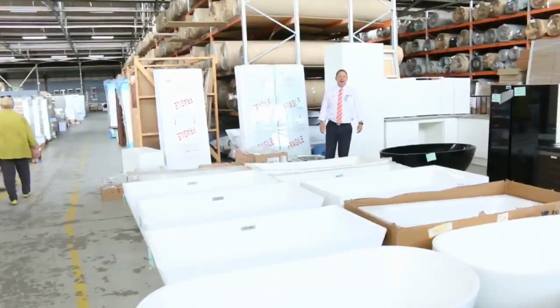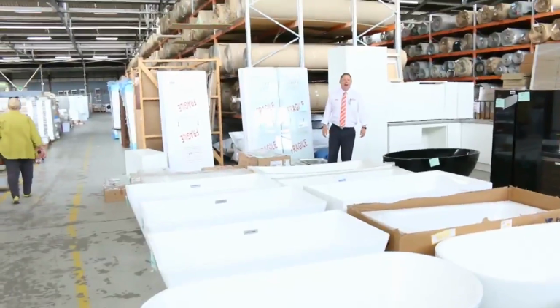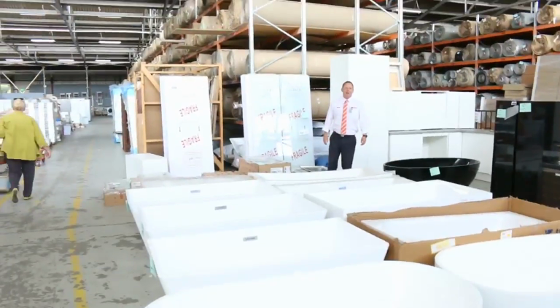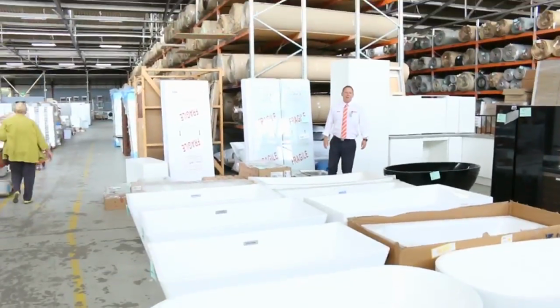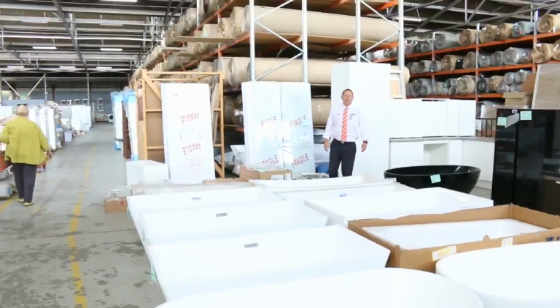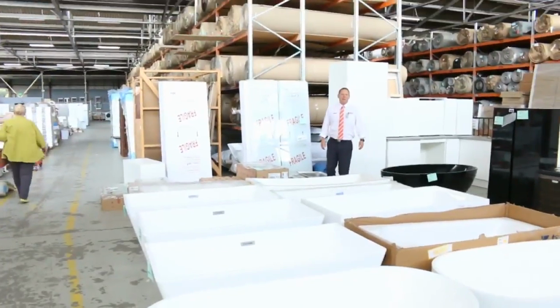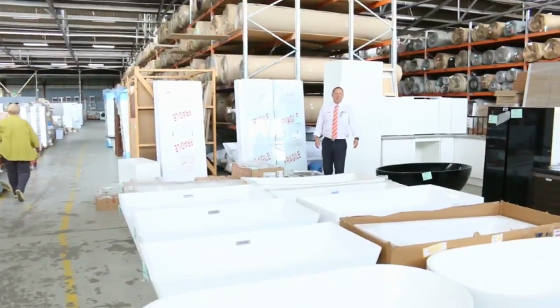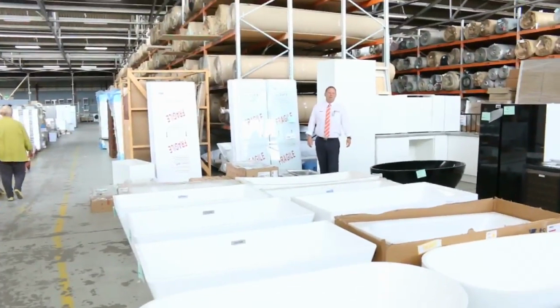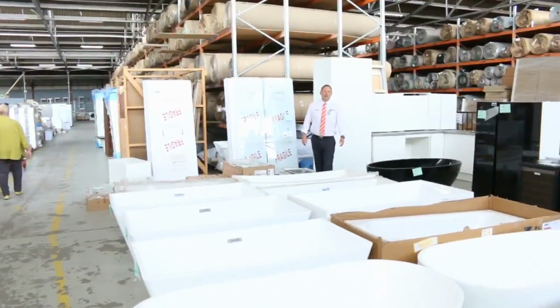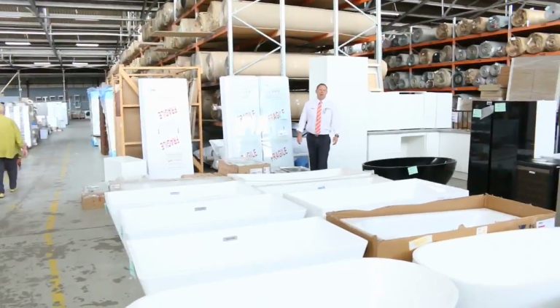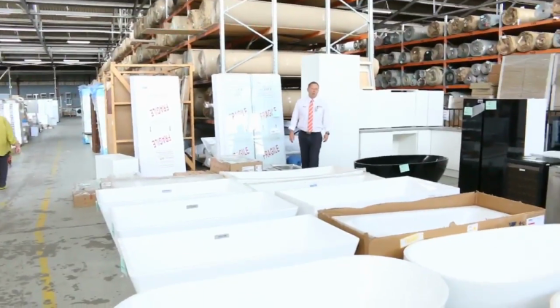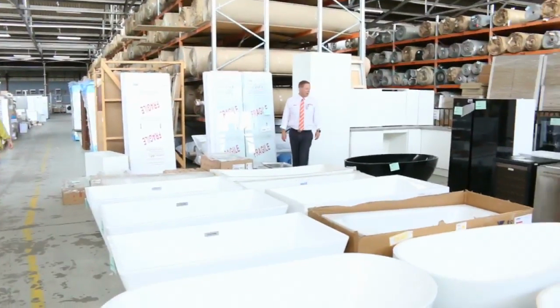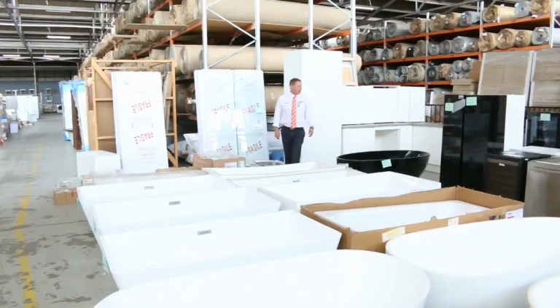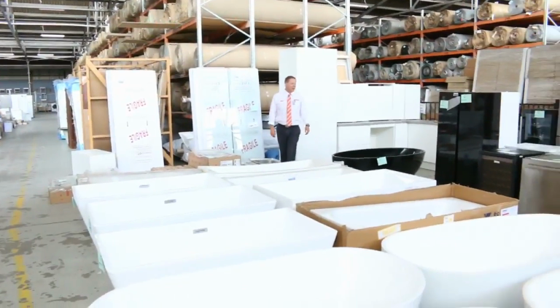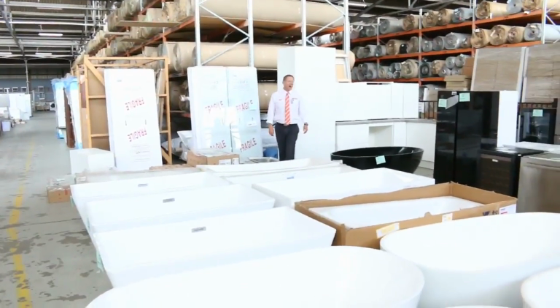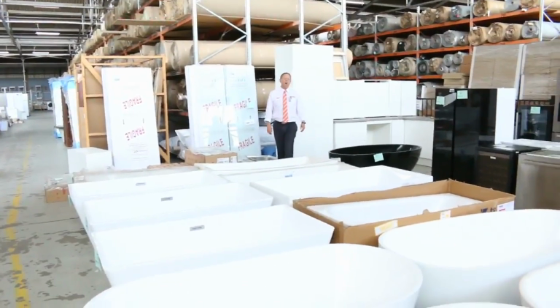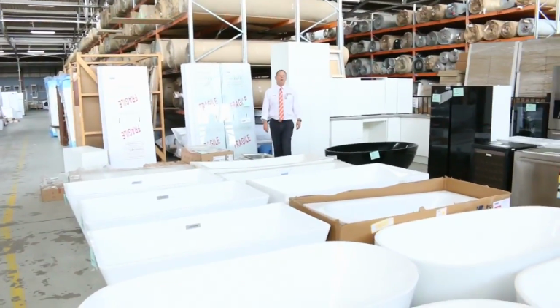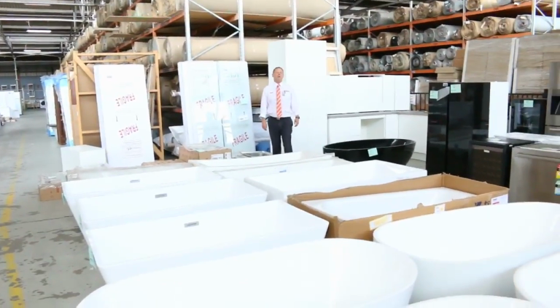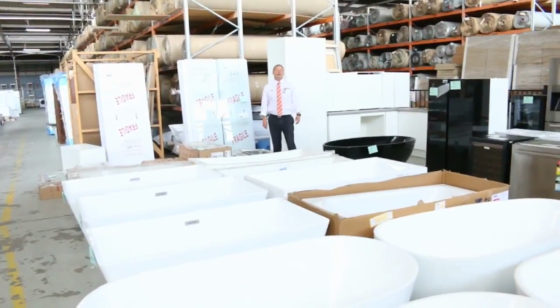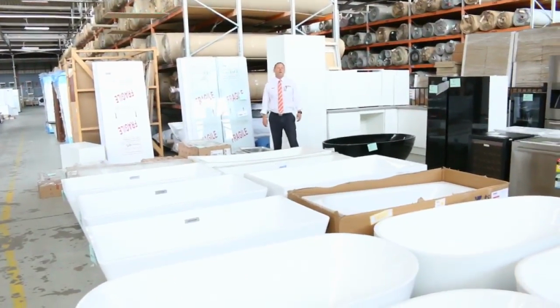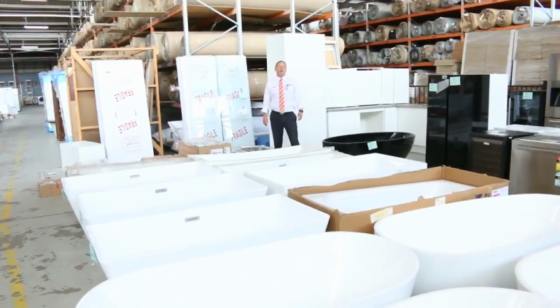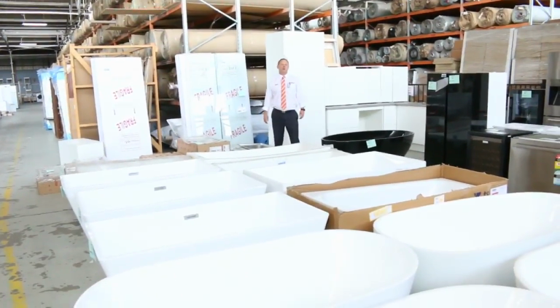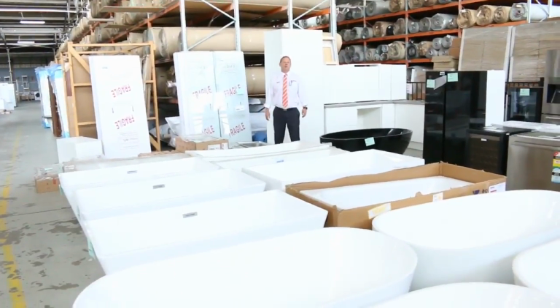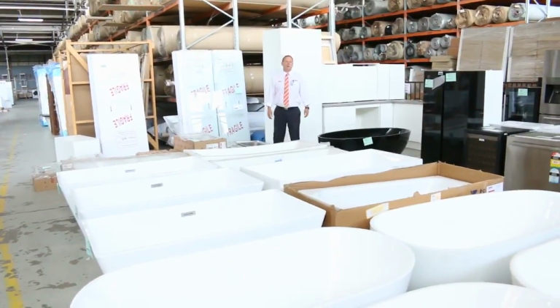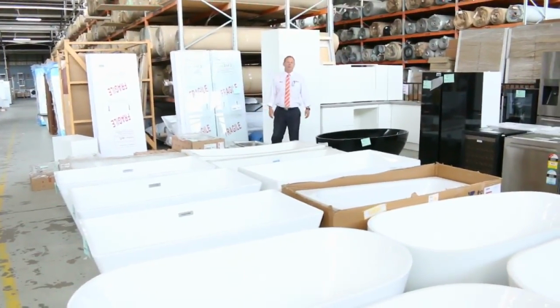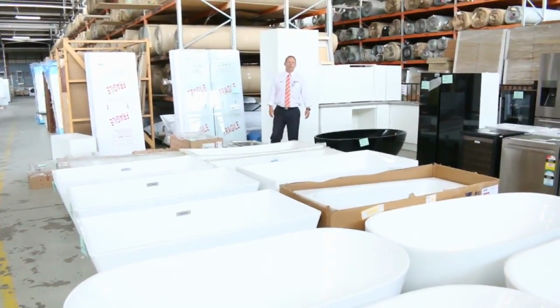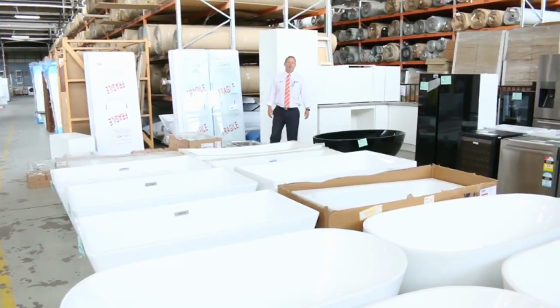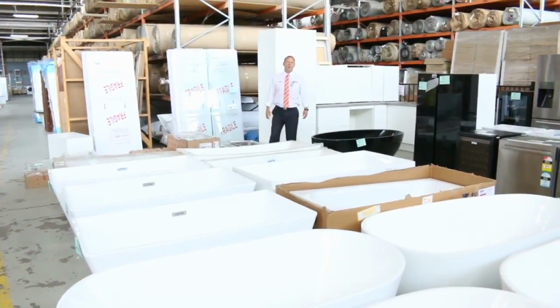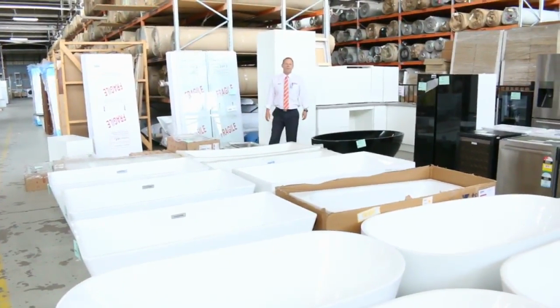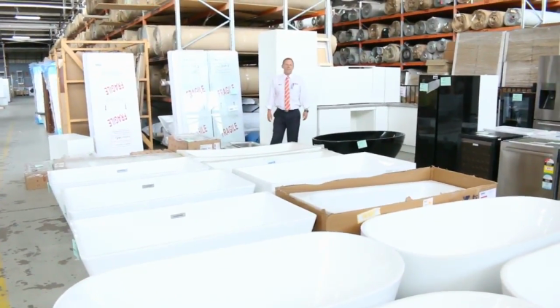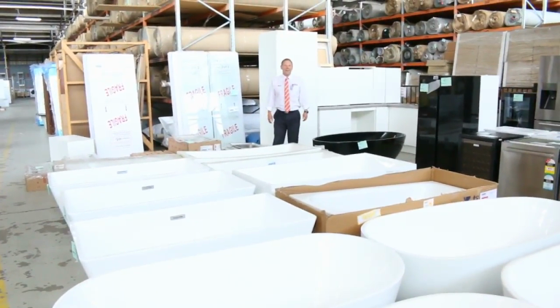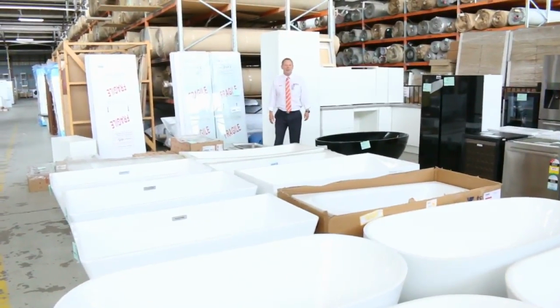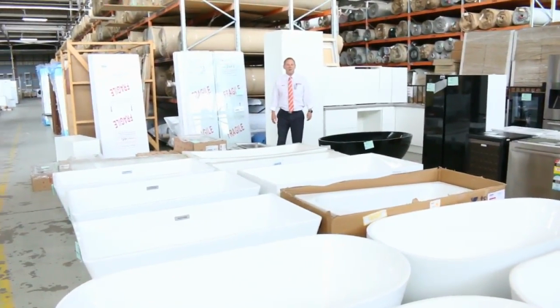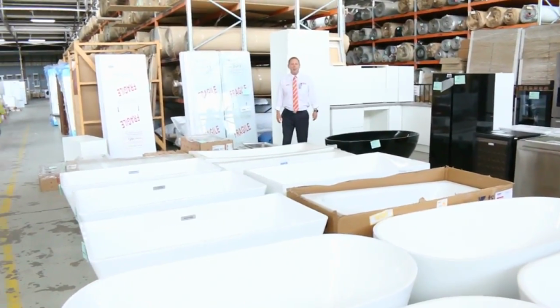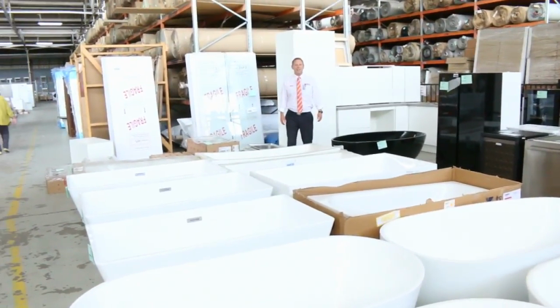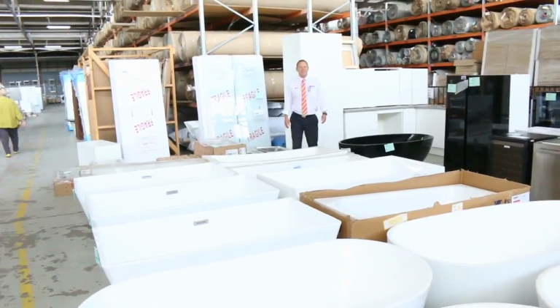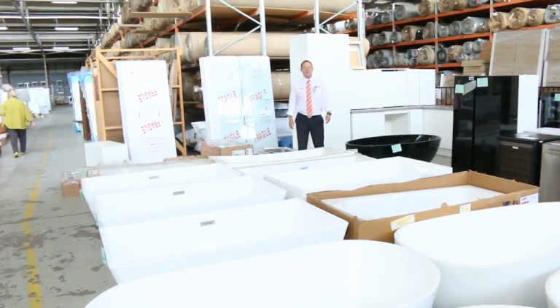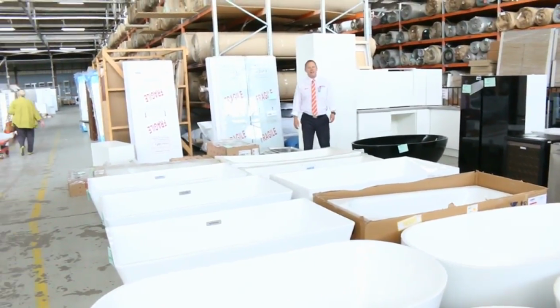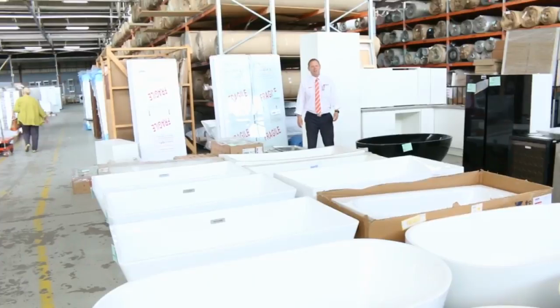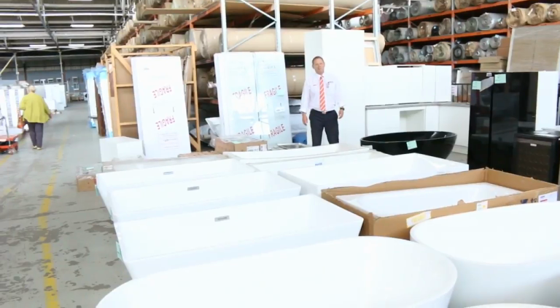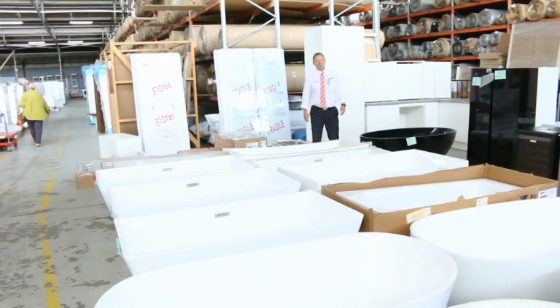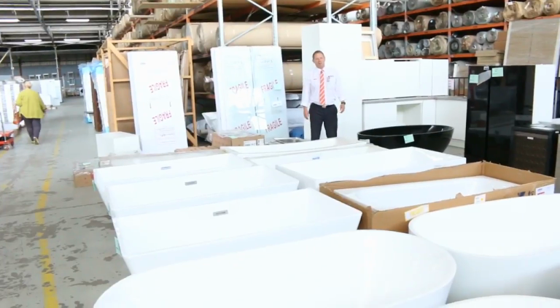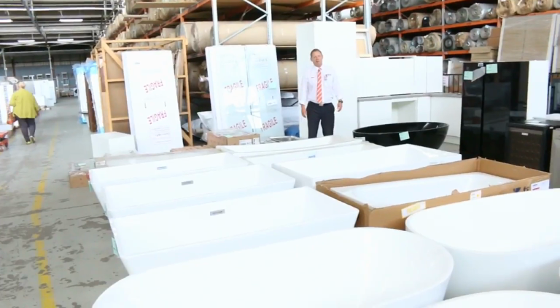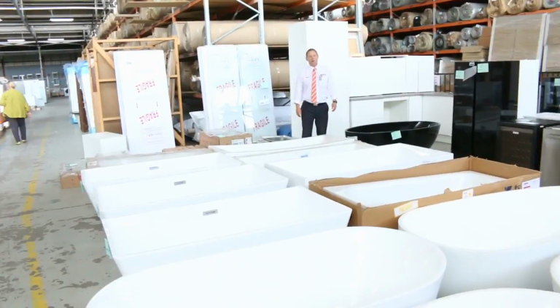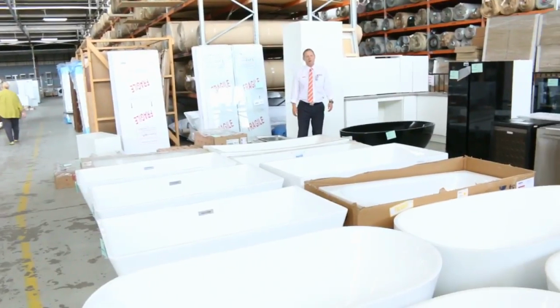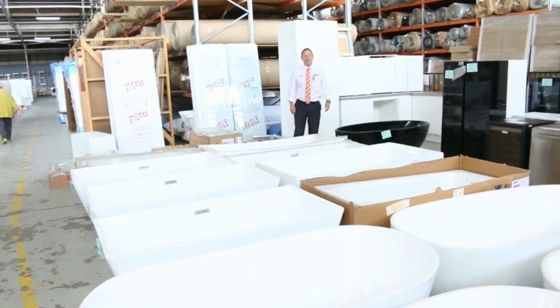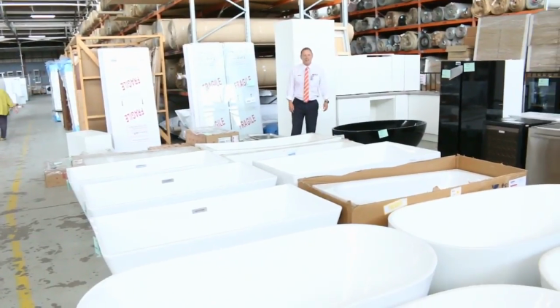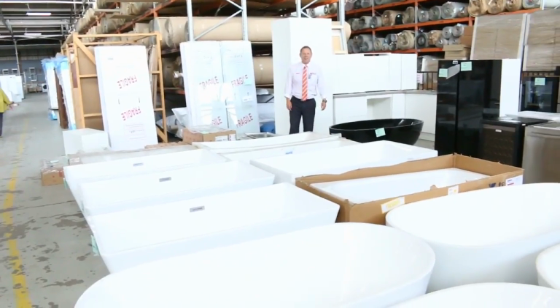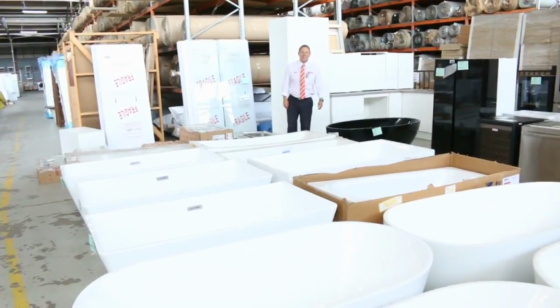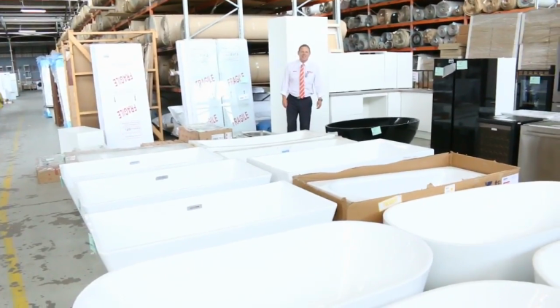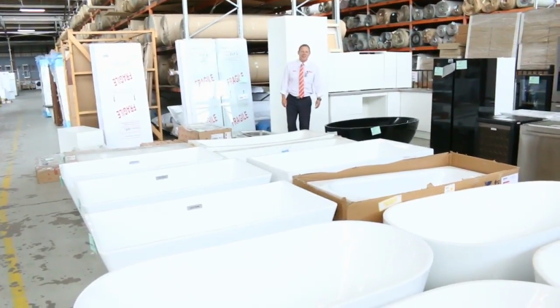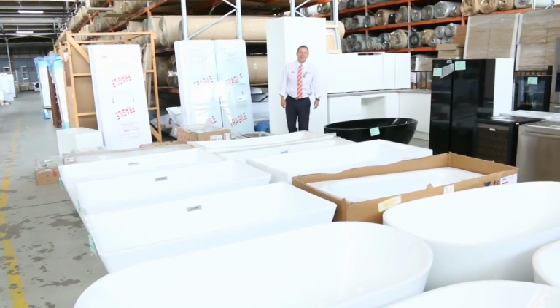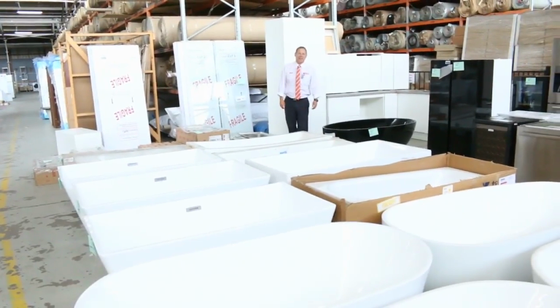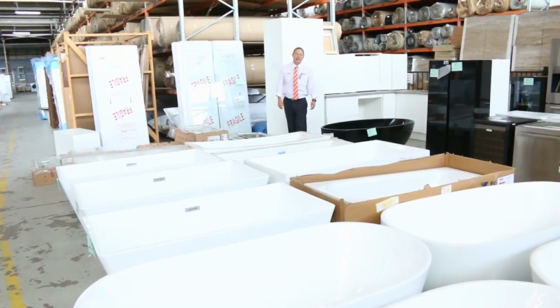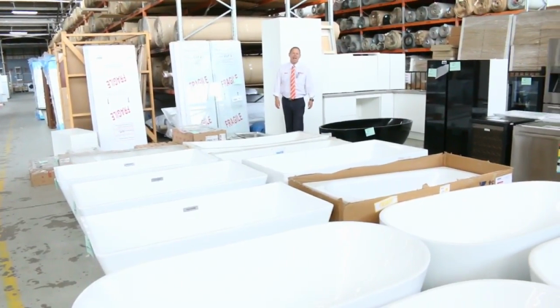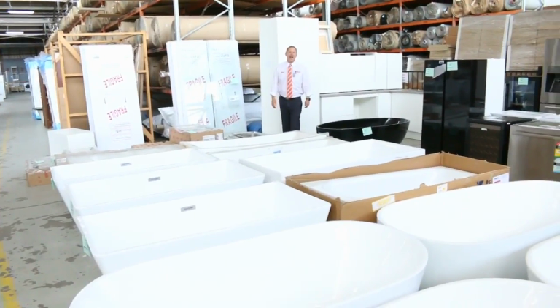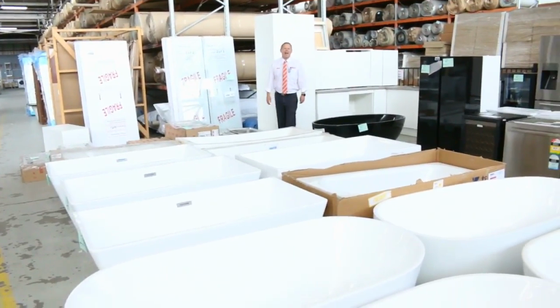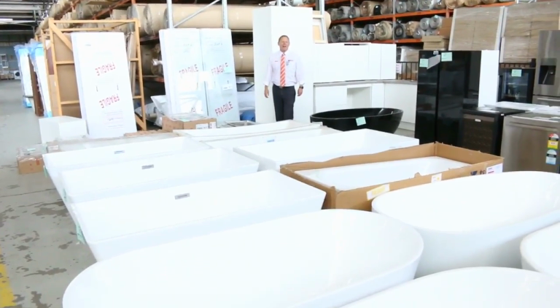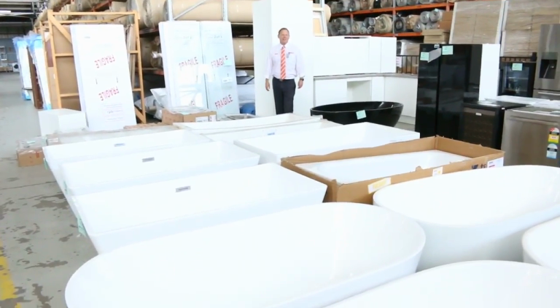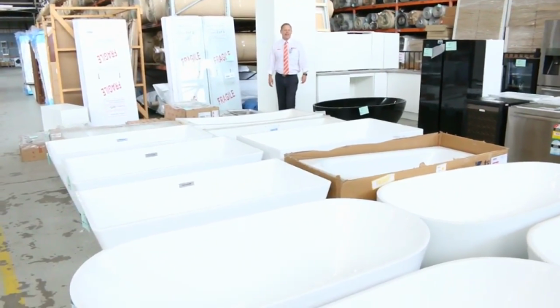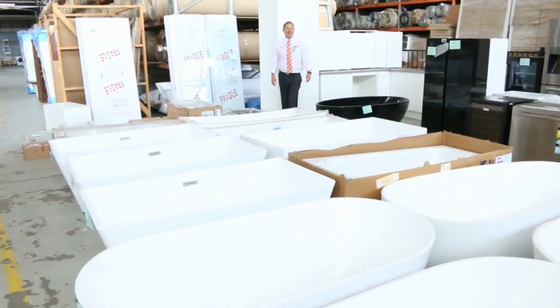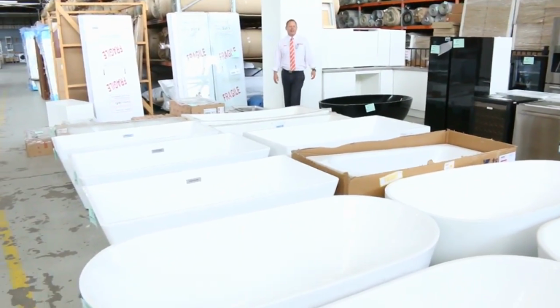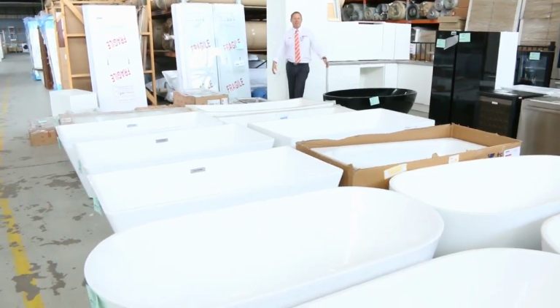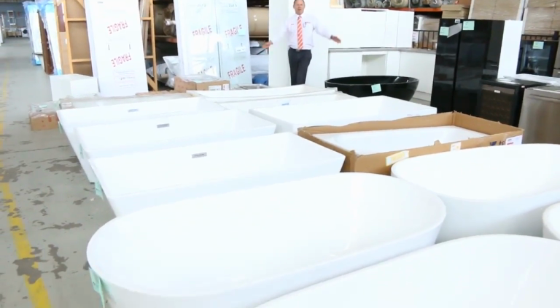Hi, I'm Liam from Fowles, and welcome to the Home Renovators Auction Preview for Wednesday the 22nd of November 2017 at 10am.